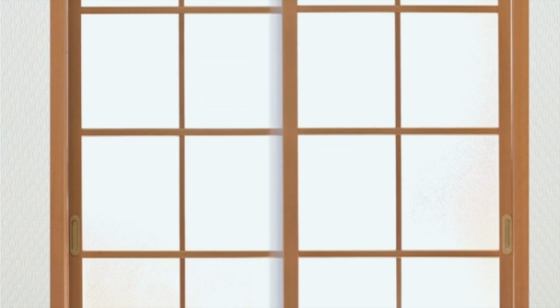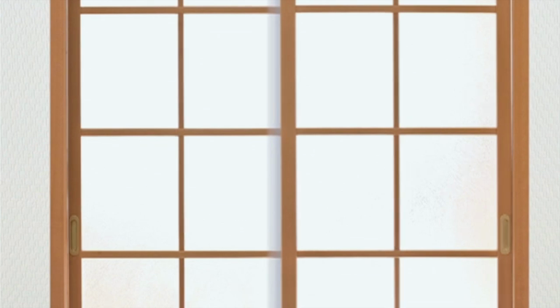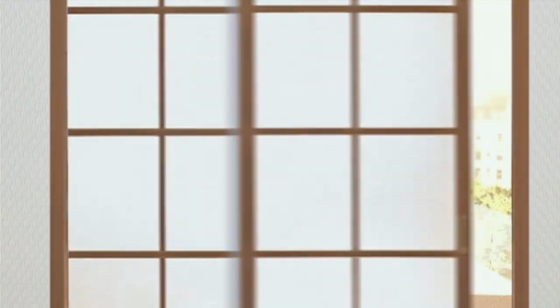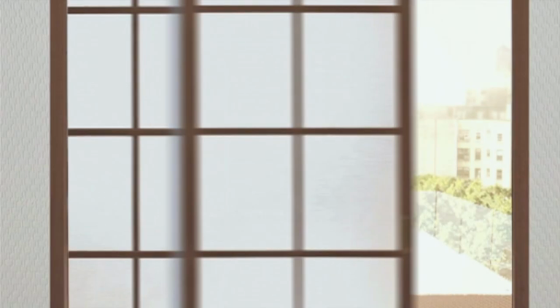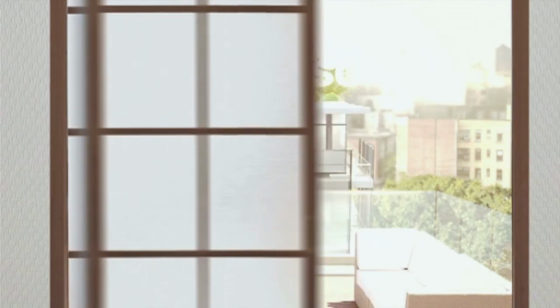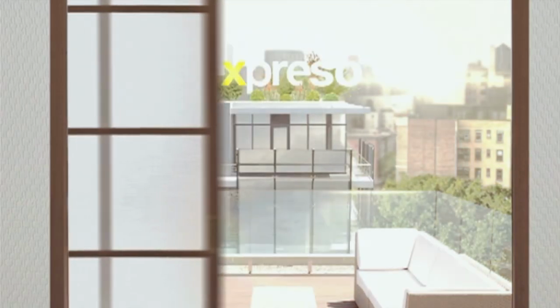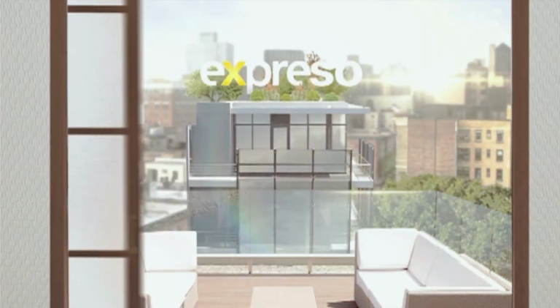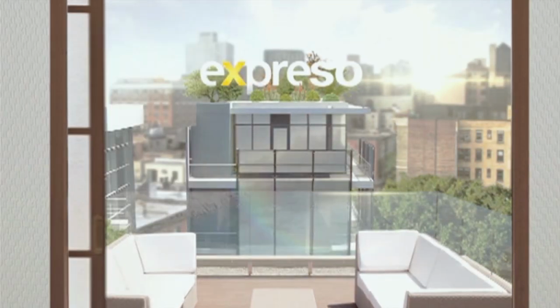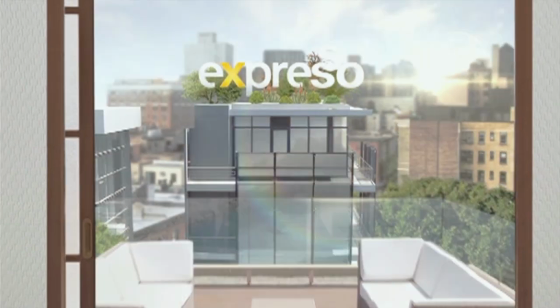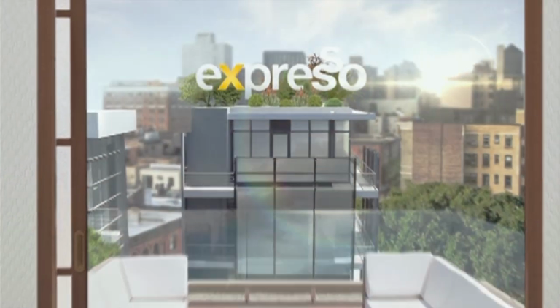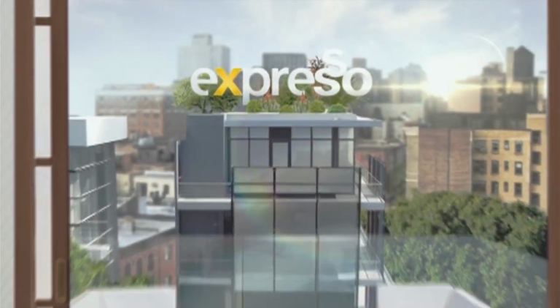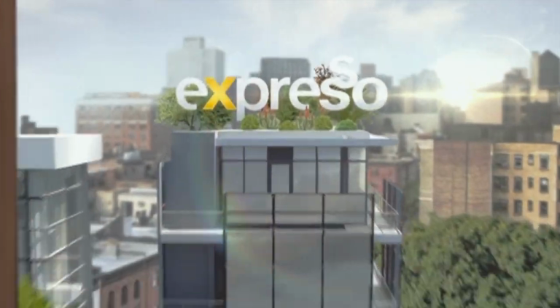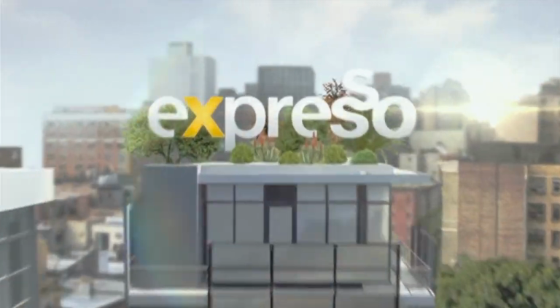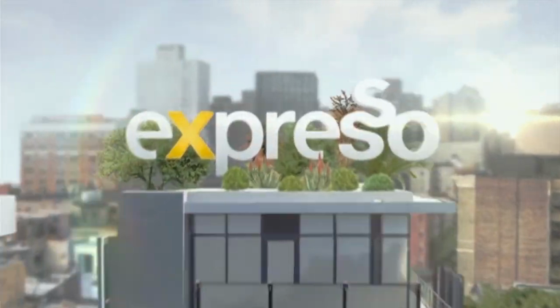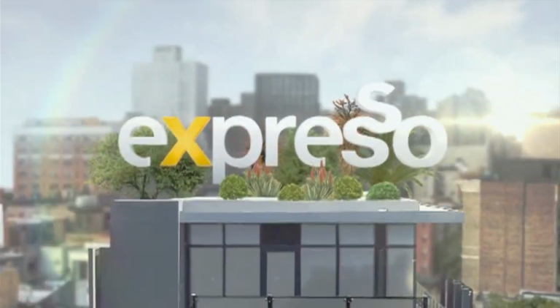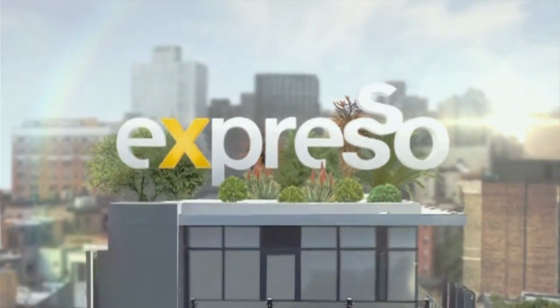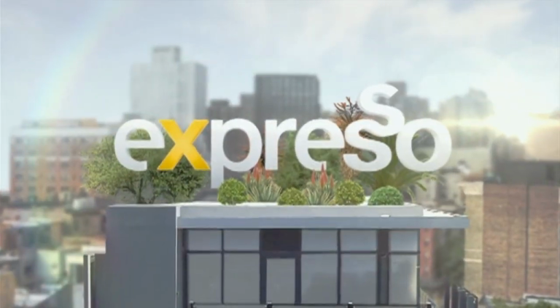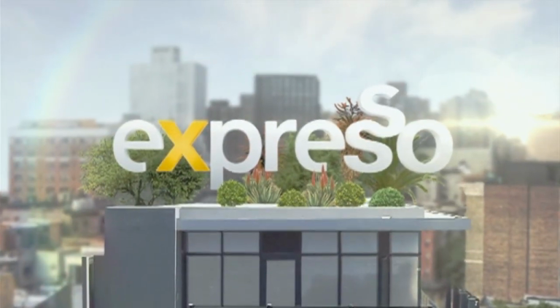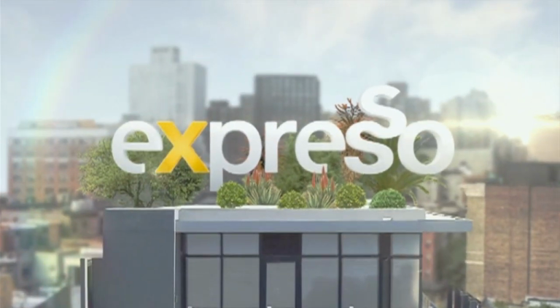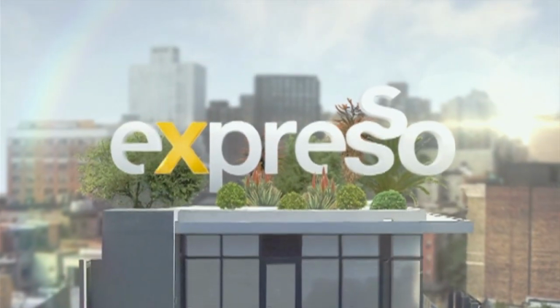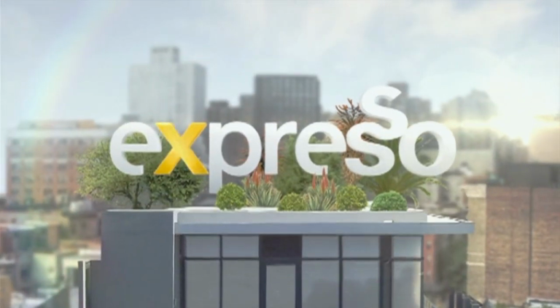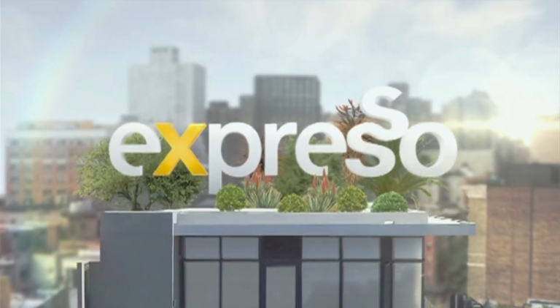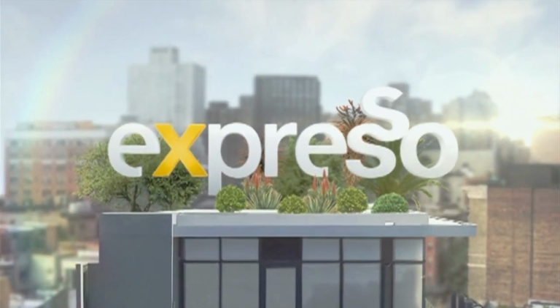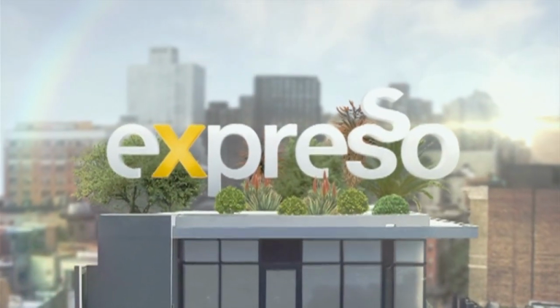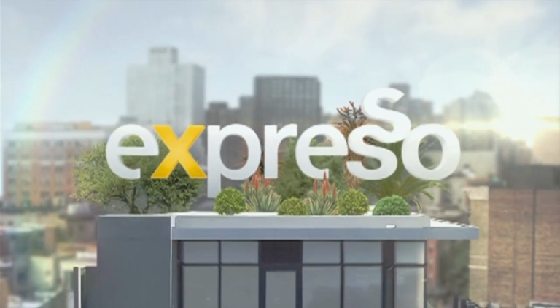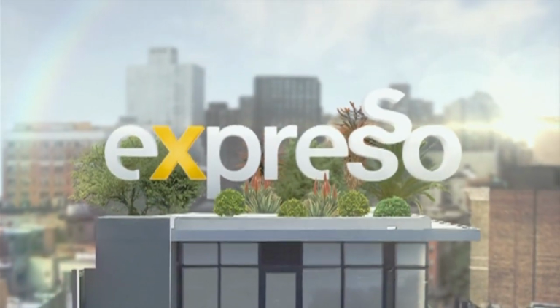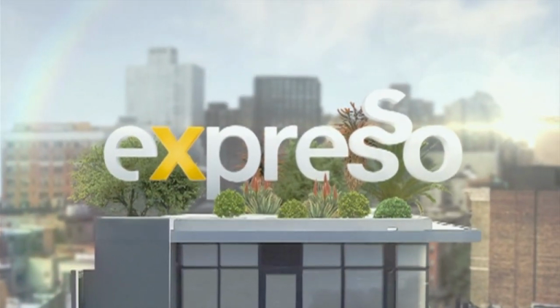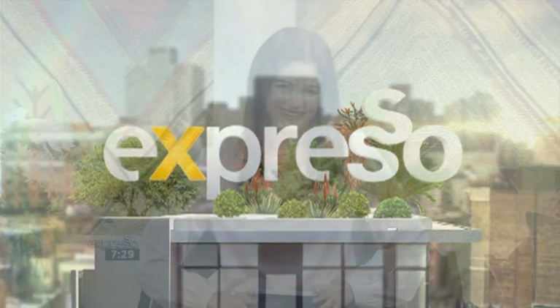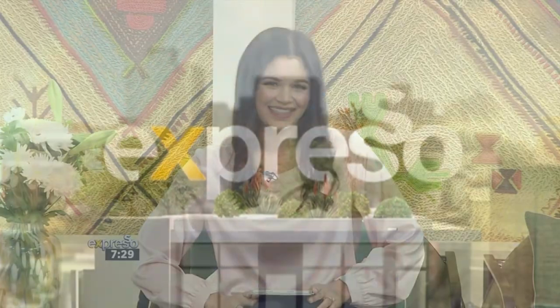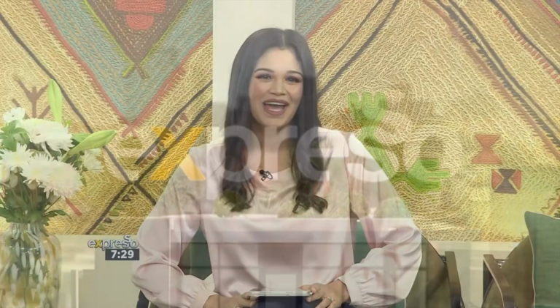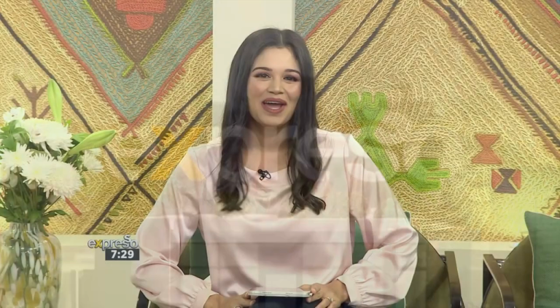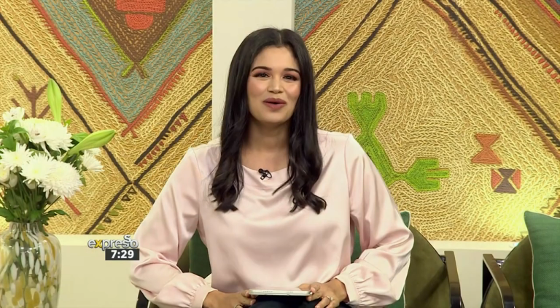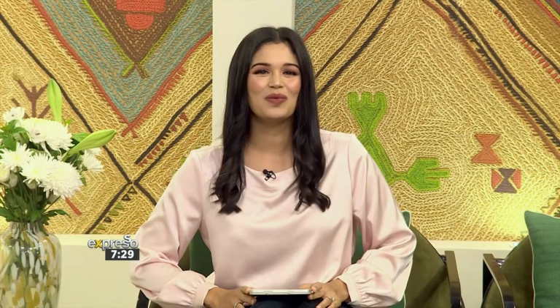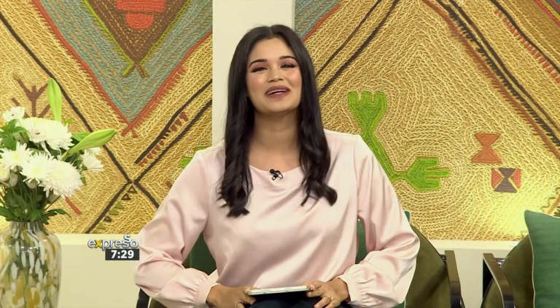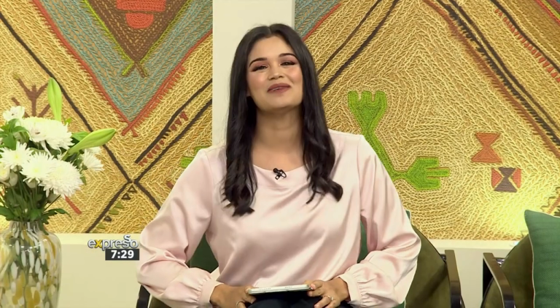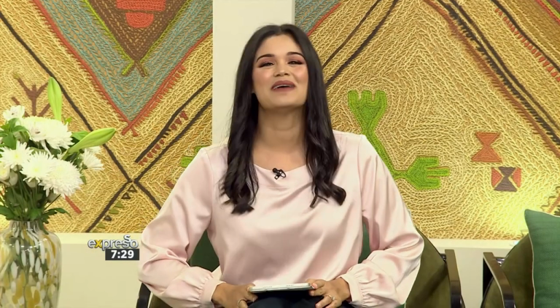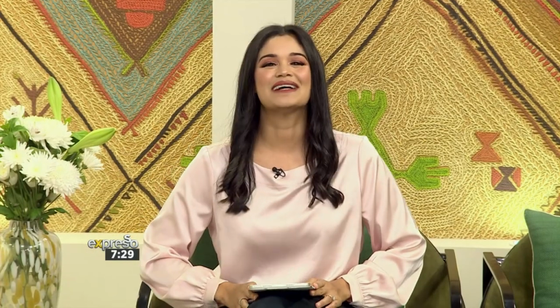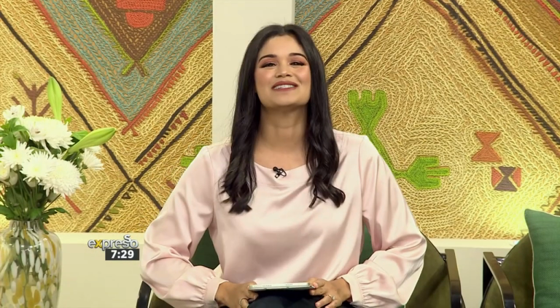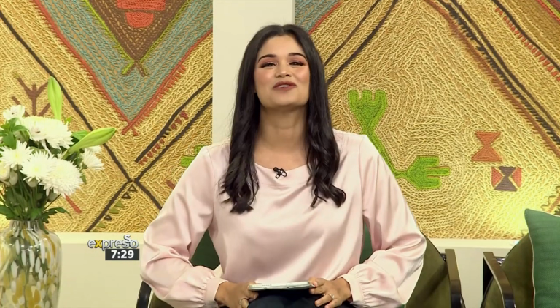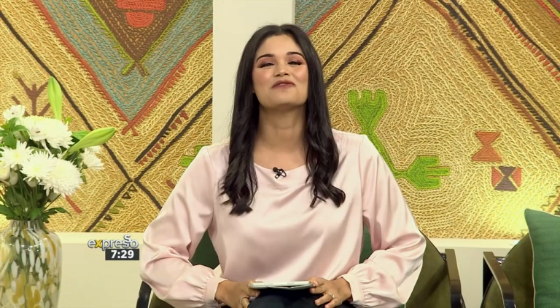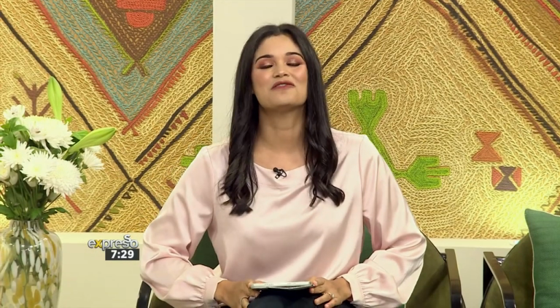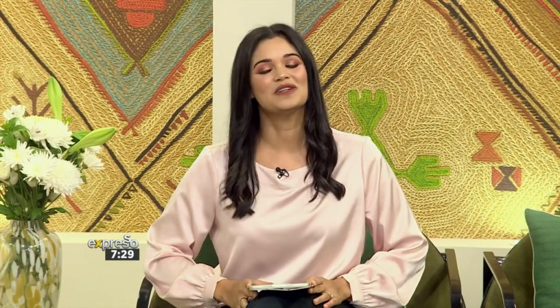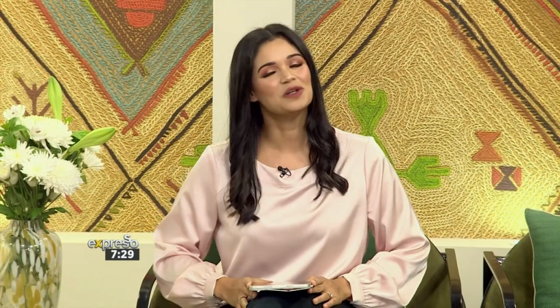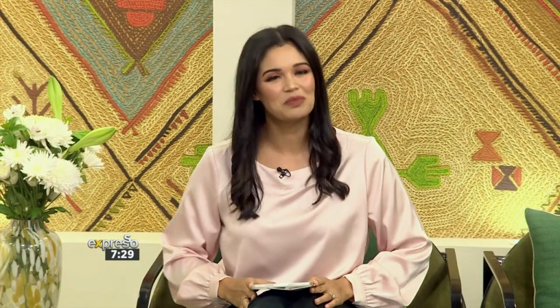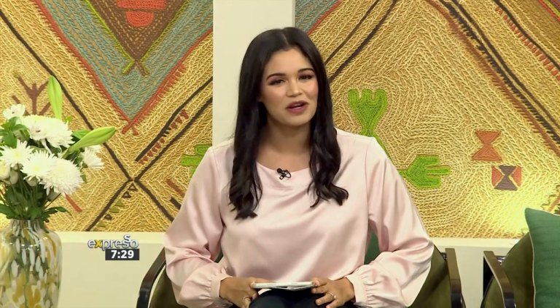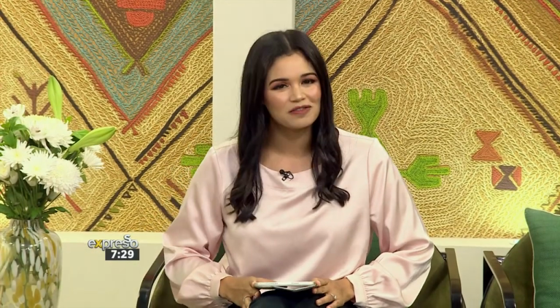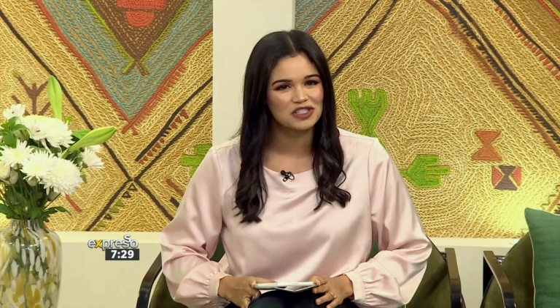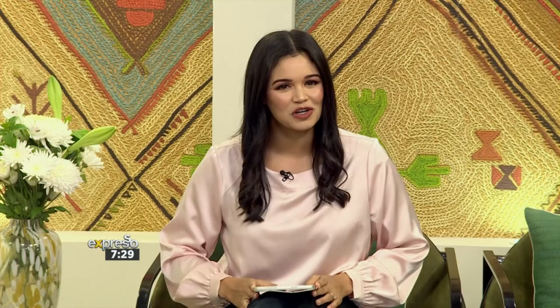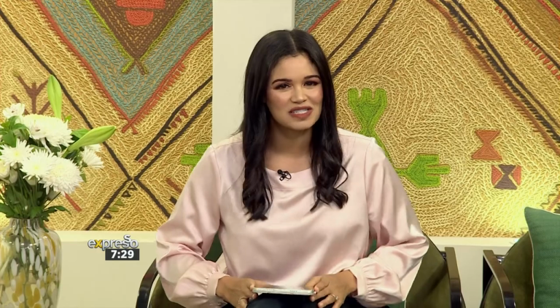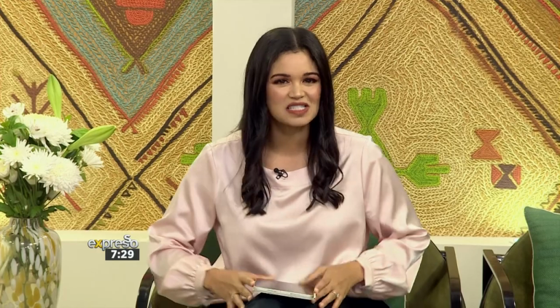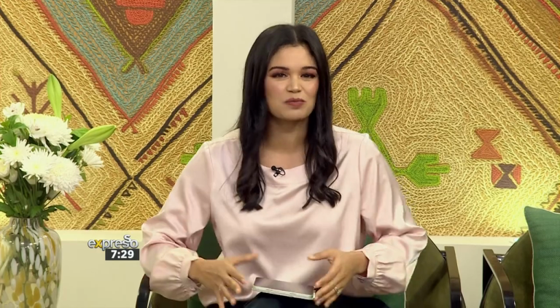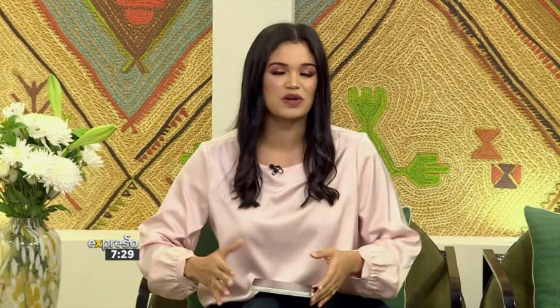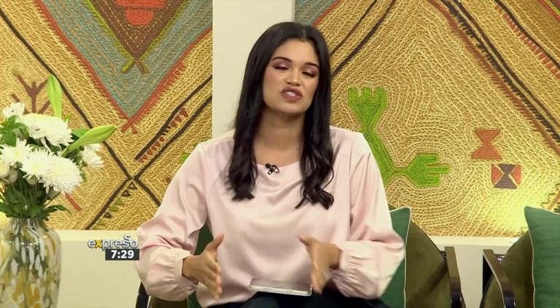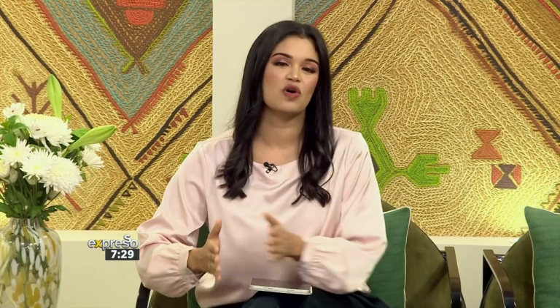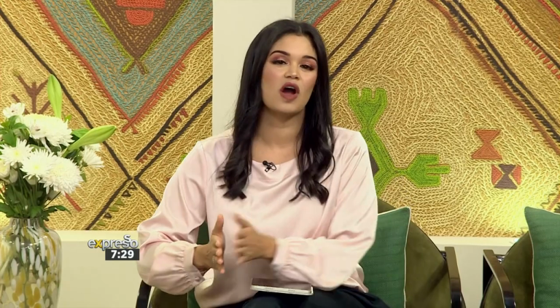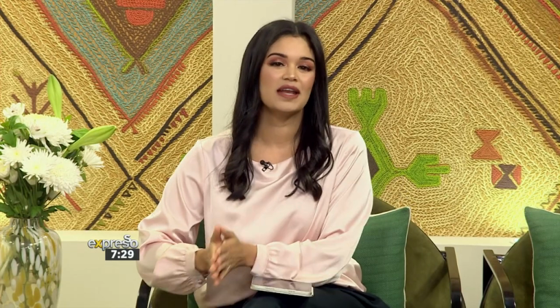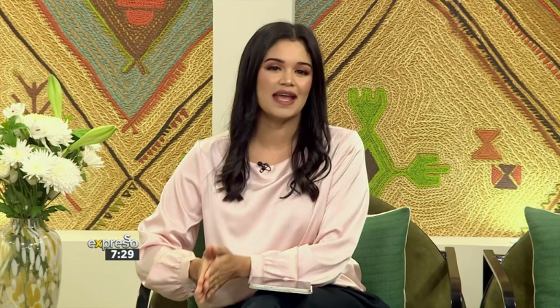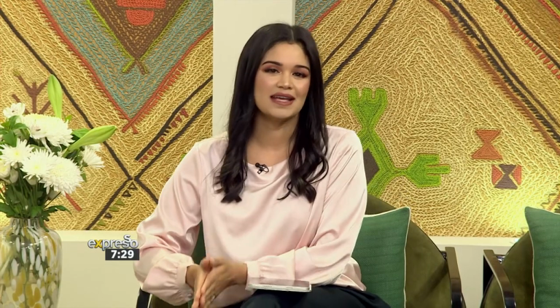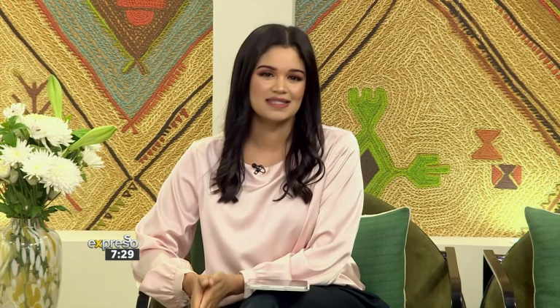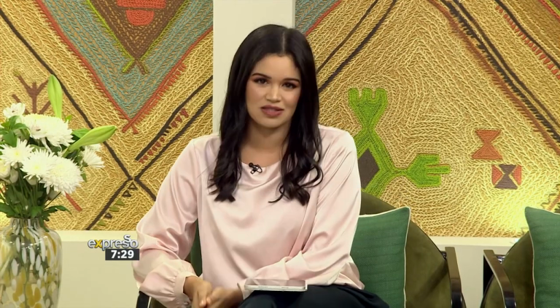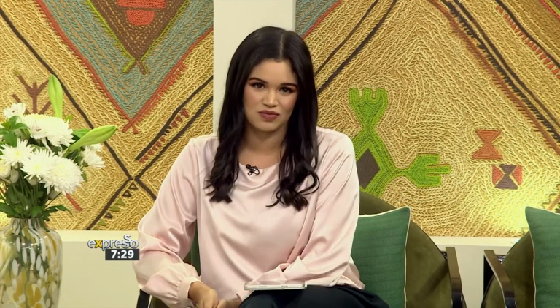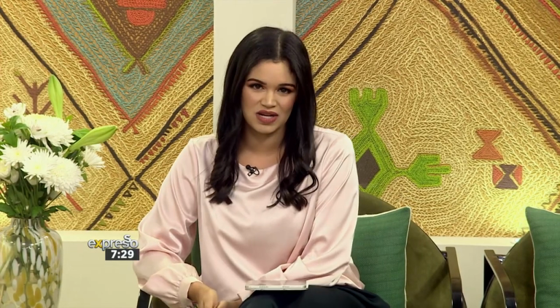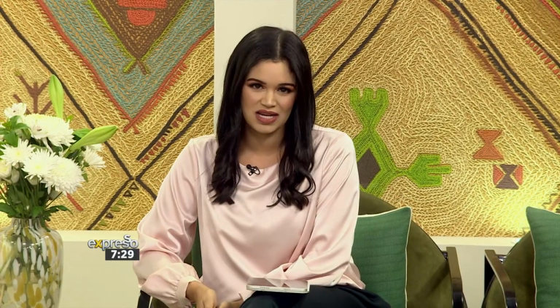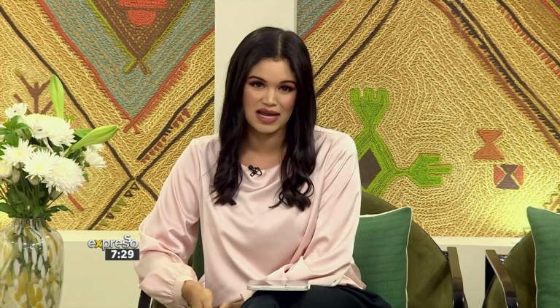Welcome back to your feel-good breakfast show. It's Expresso on S3.